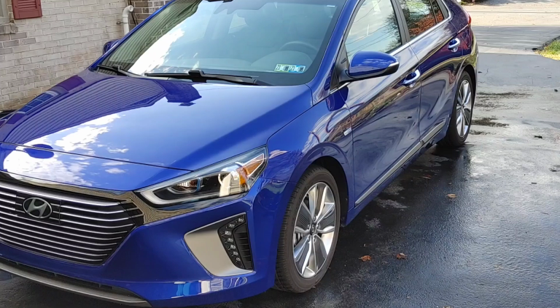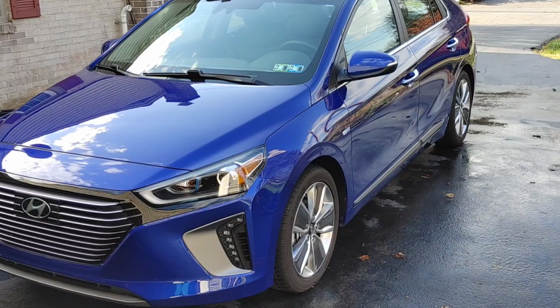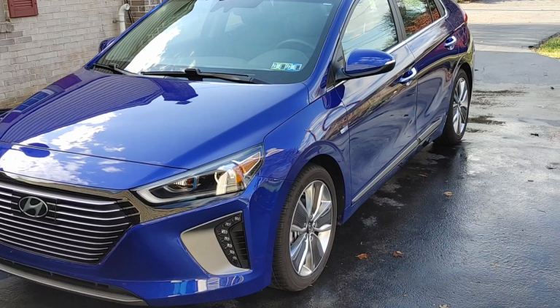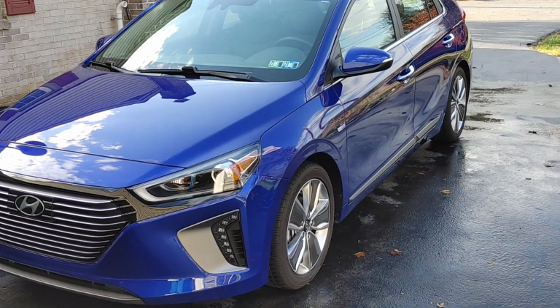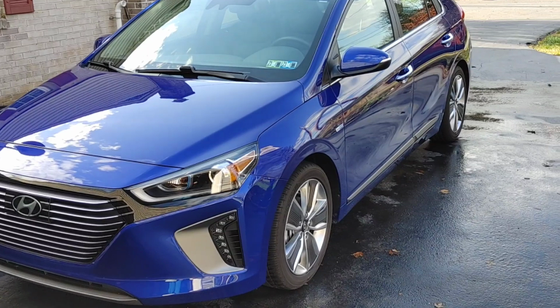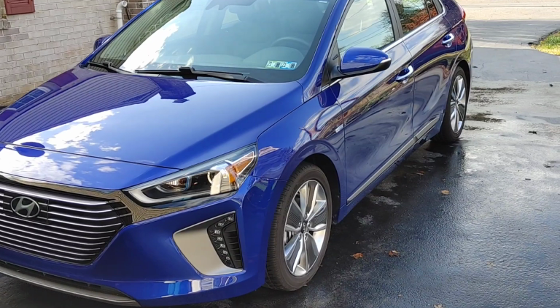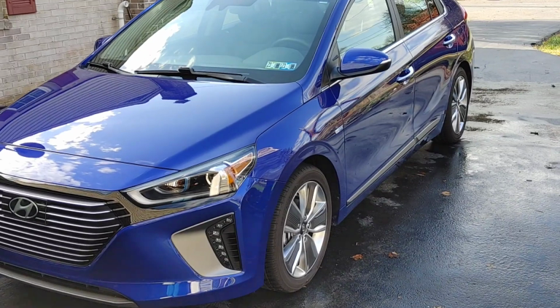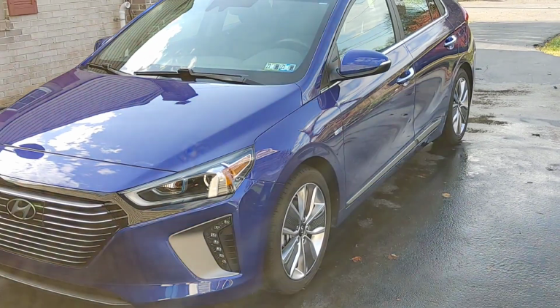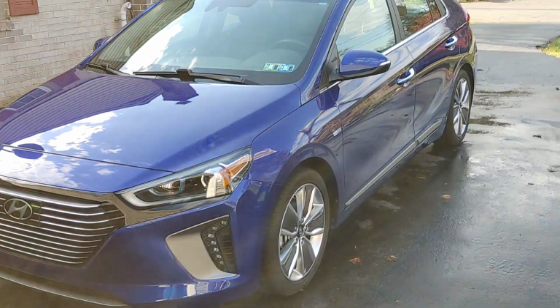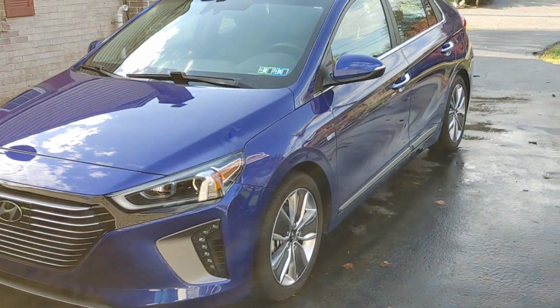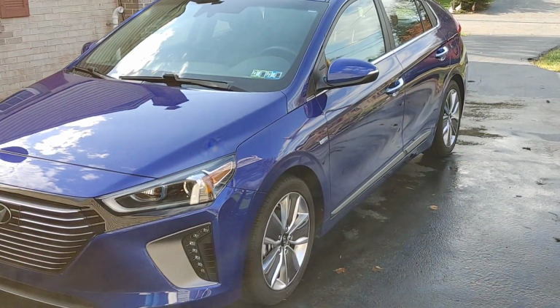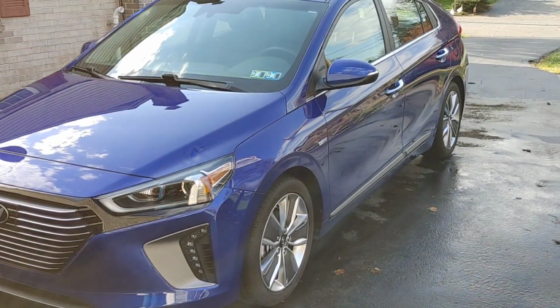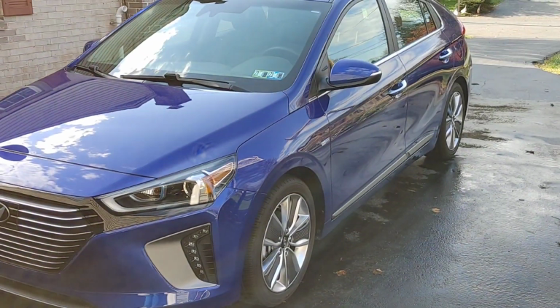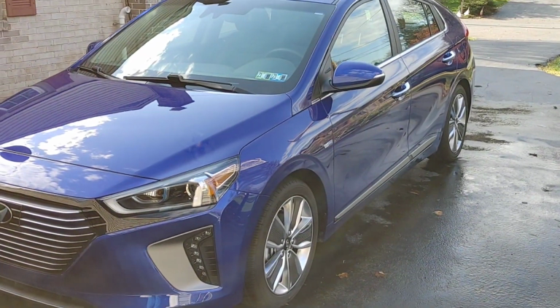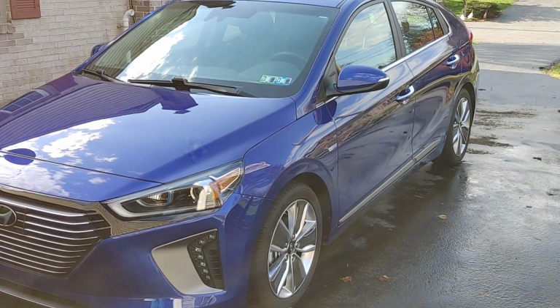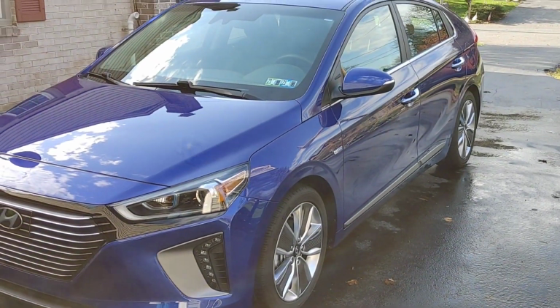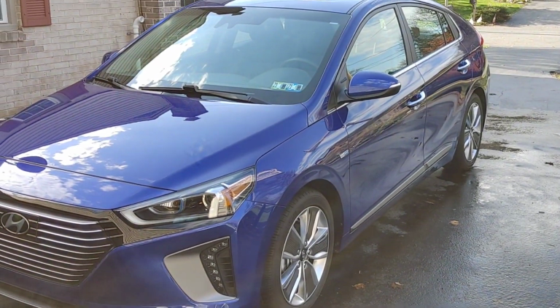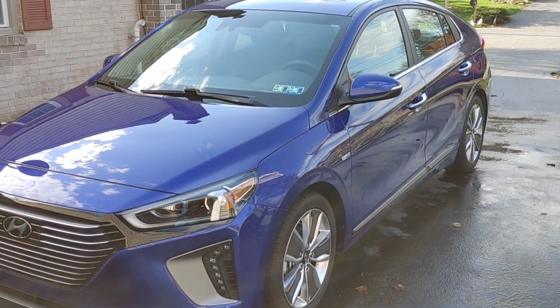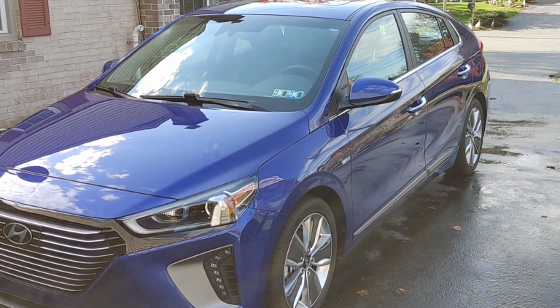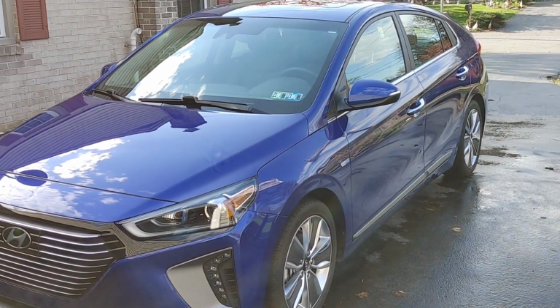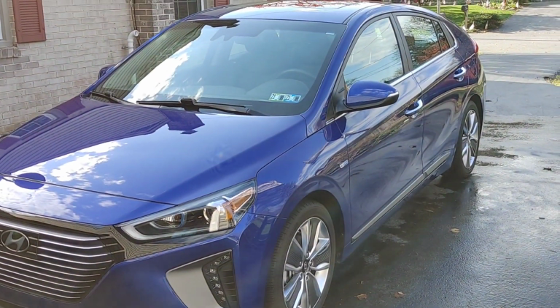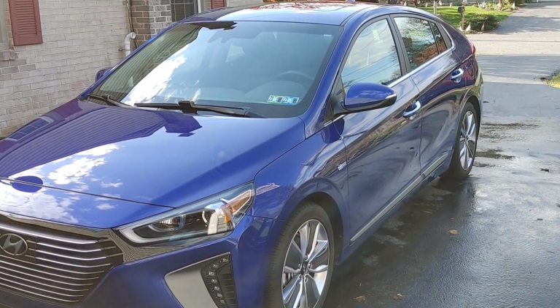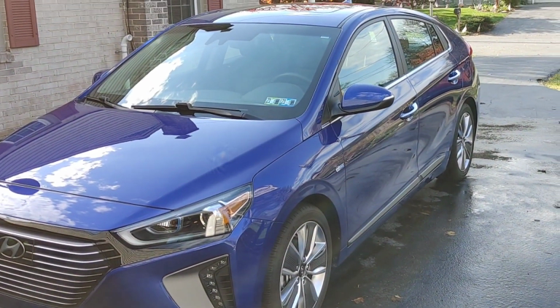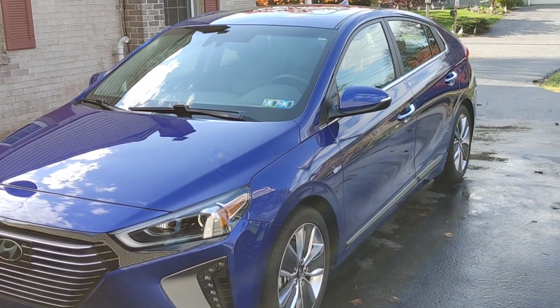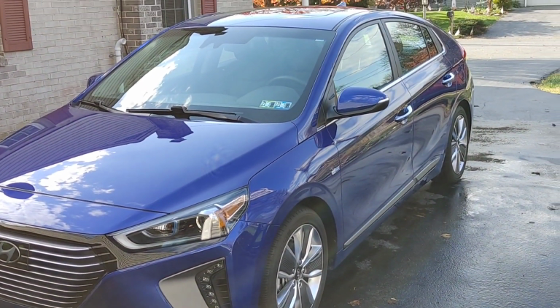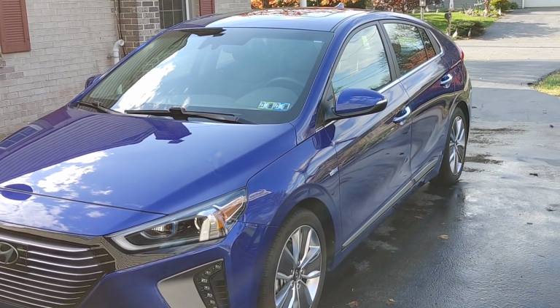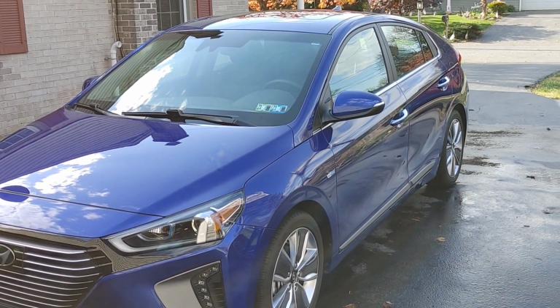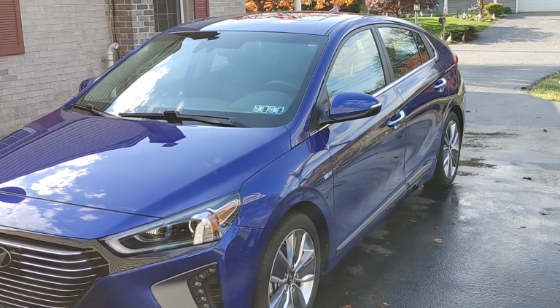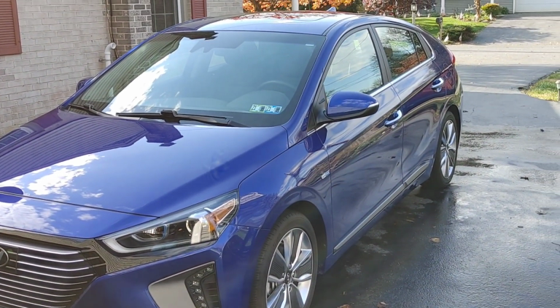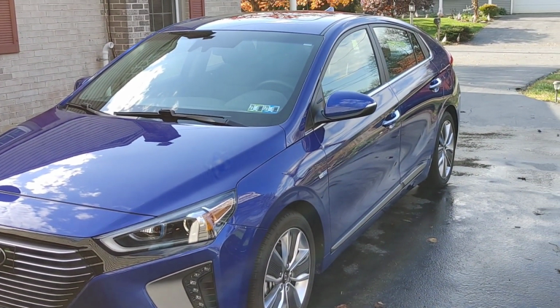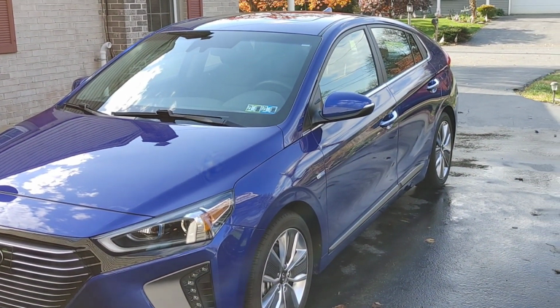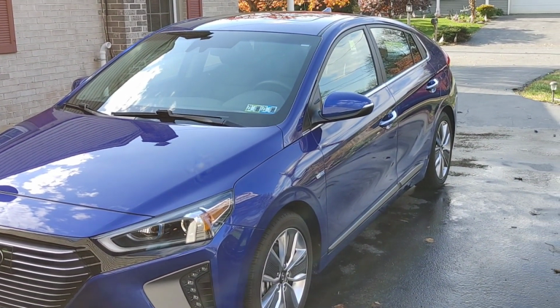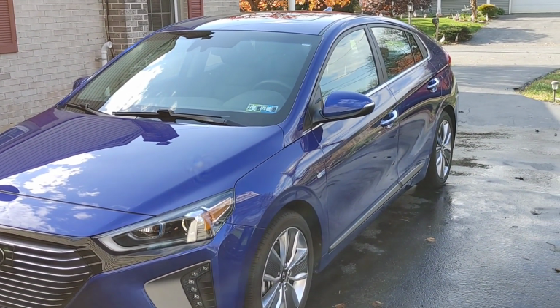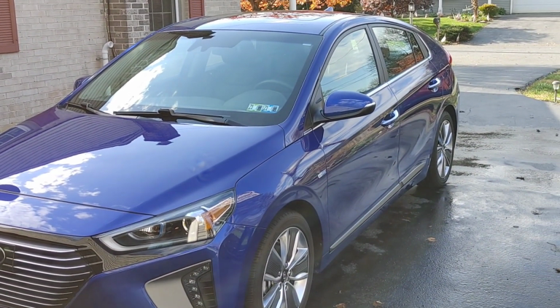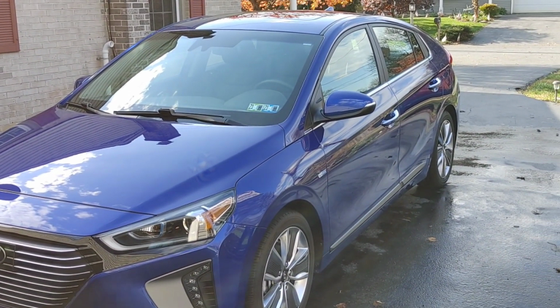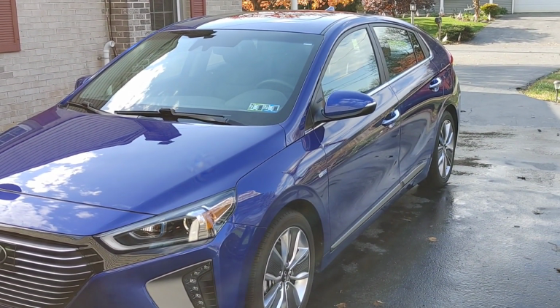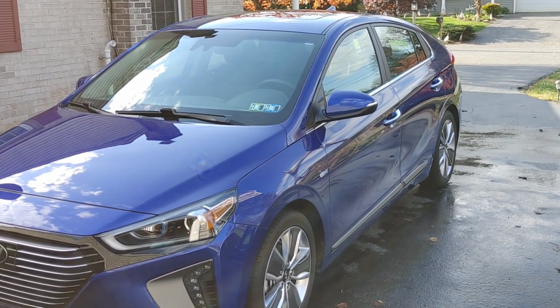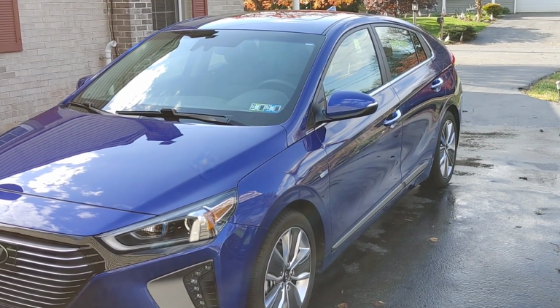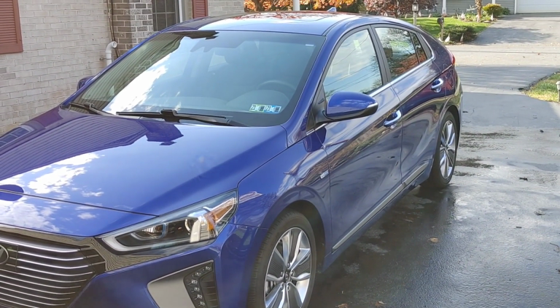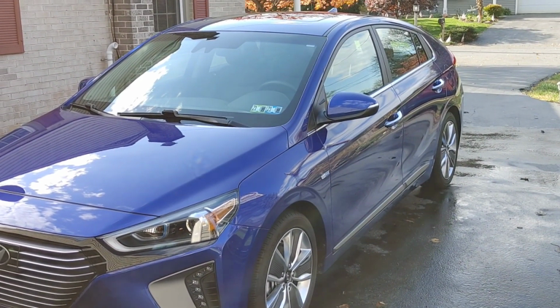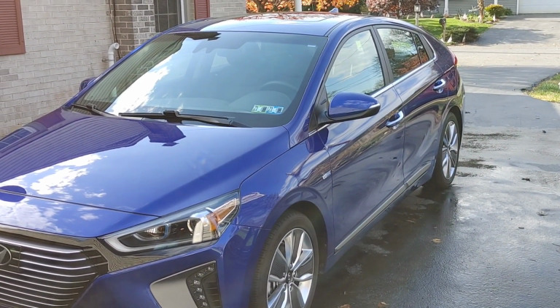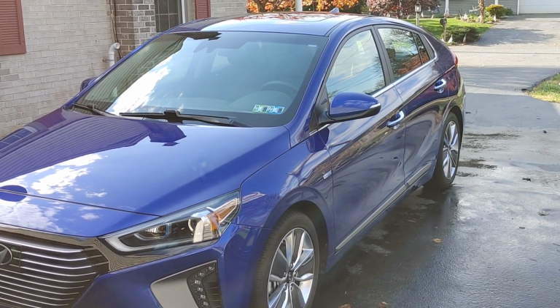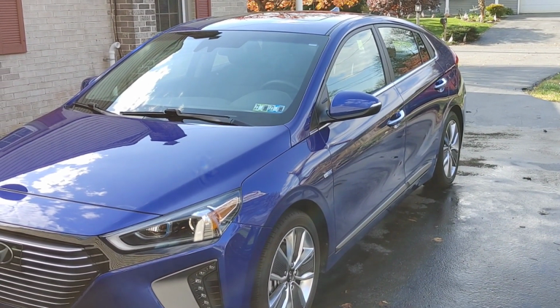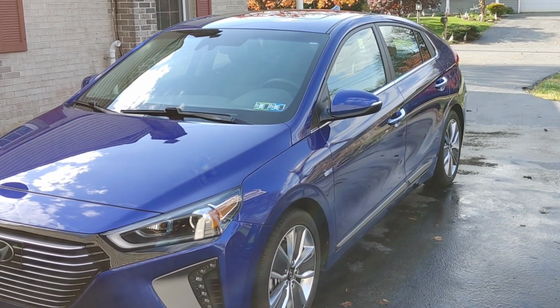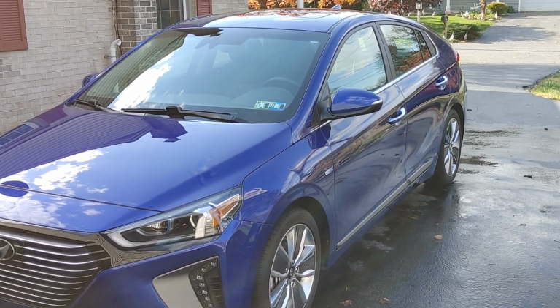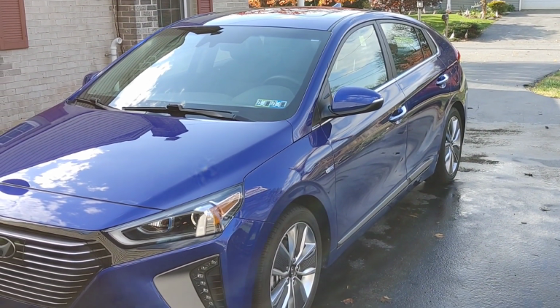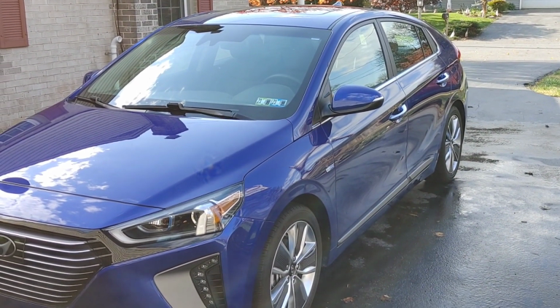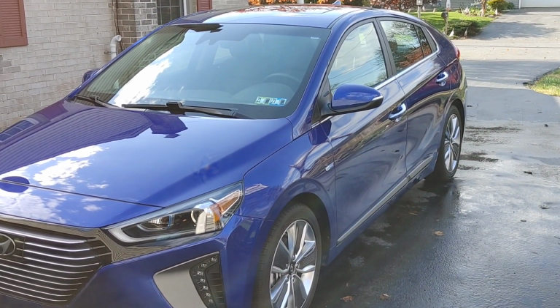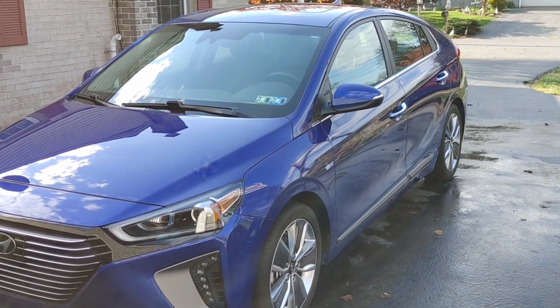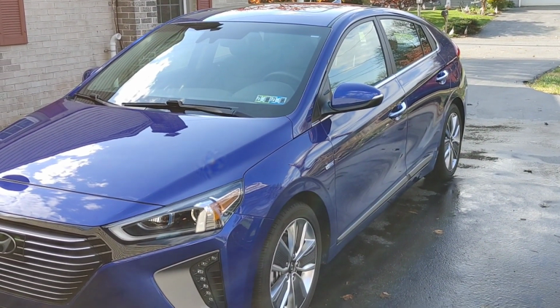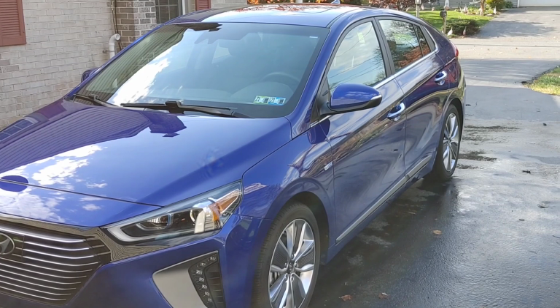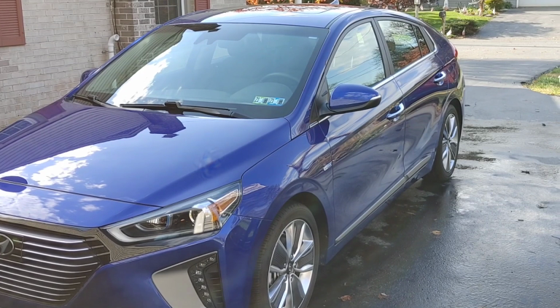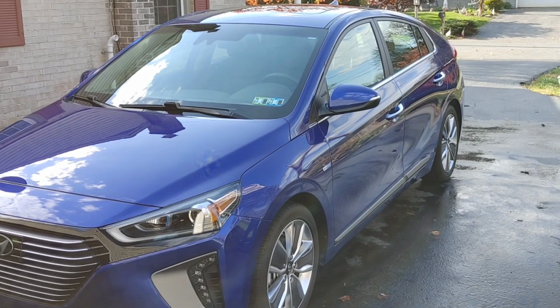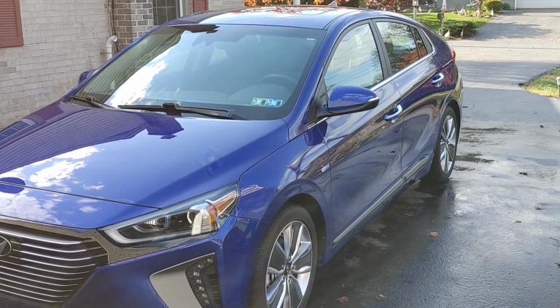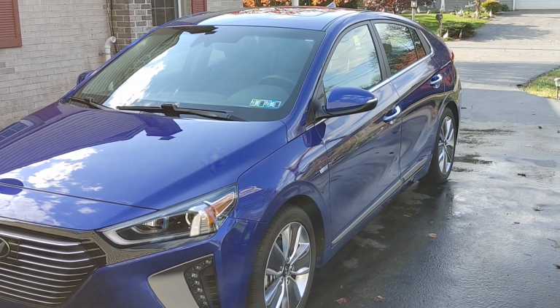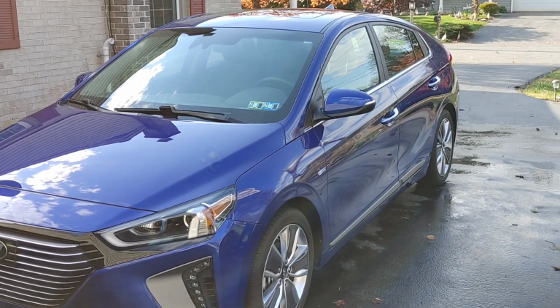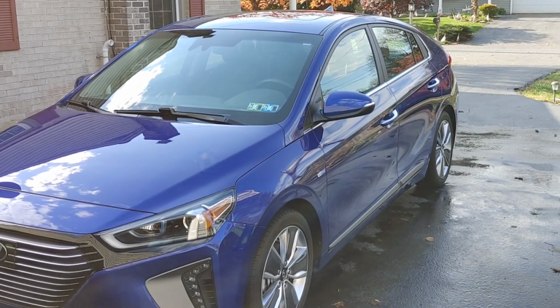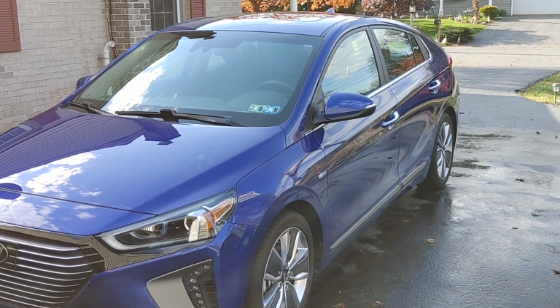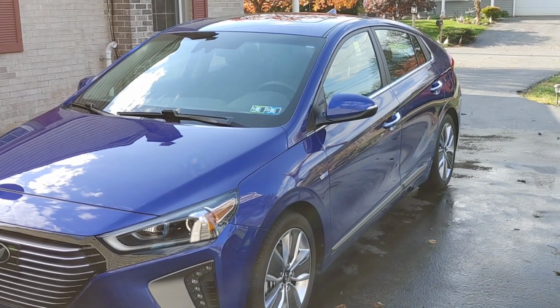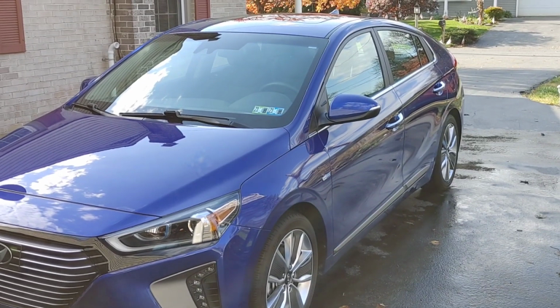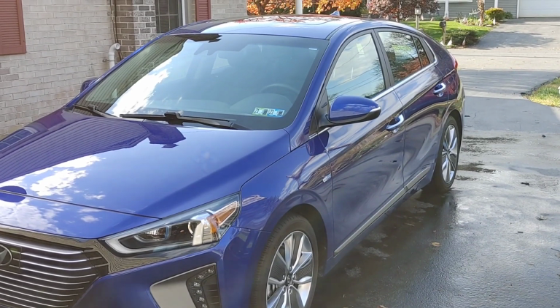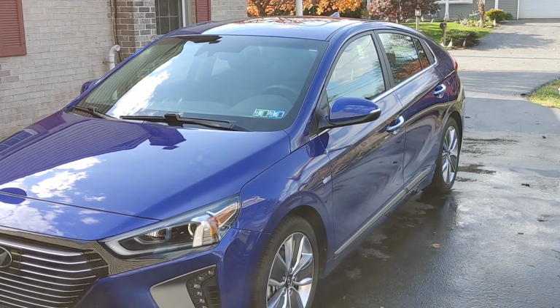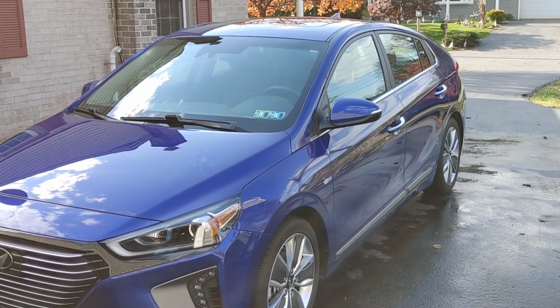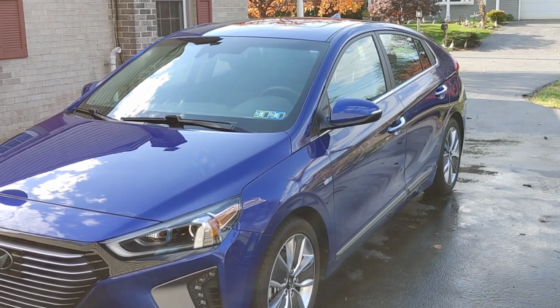Hey guys, Chelsea from Attention to Details. I have to jump on super quick — I want to share with you guys this product.